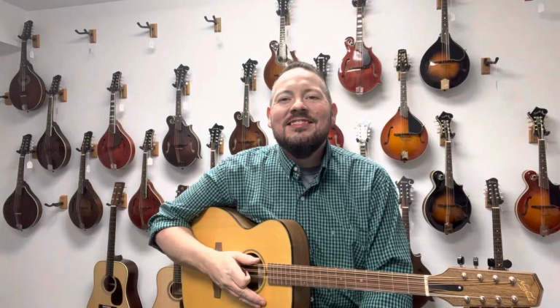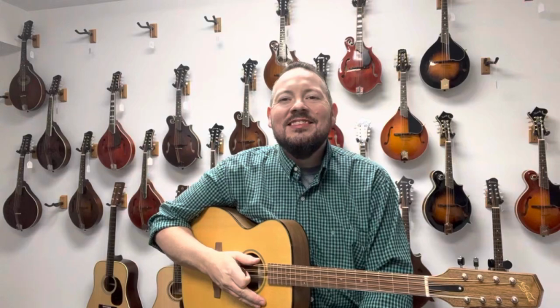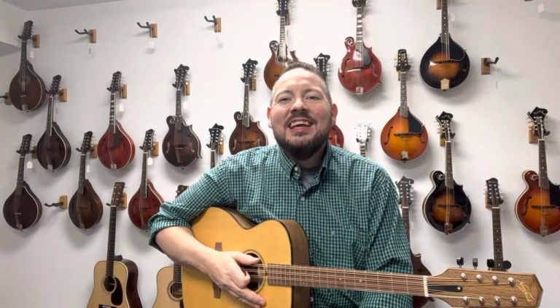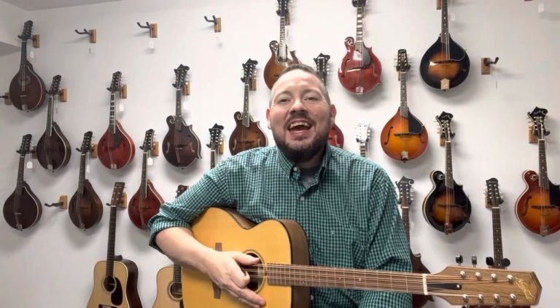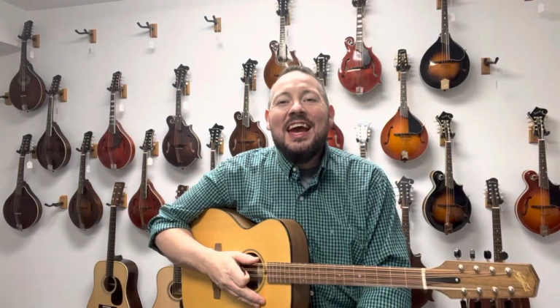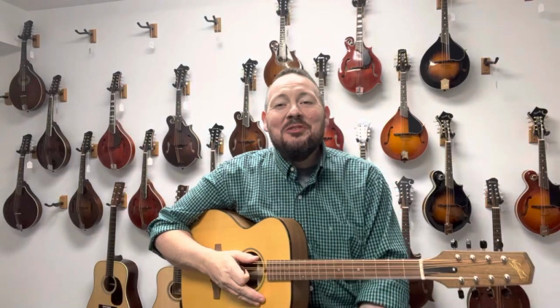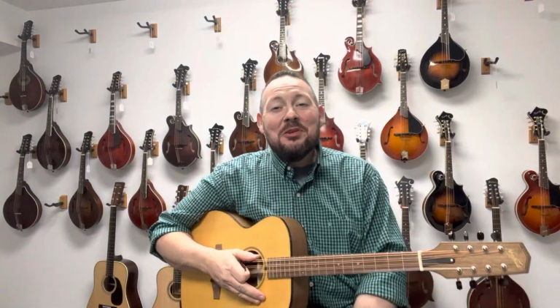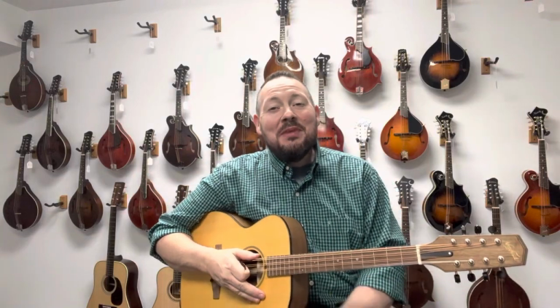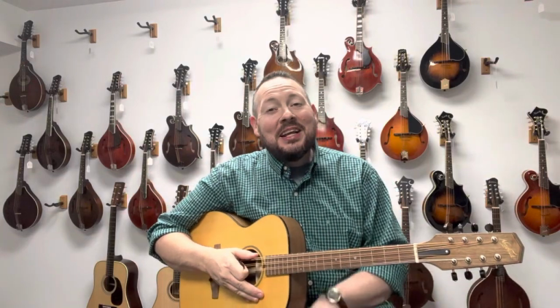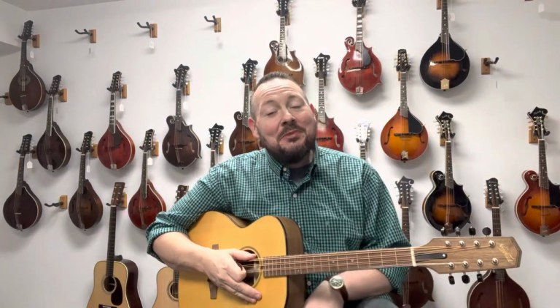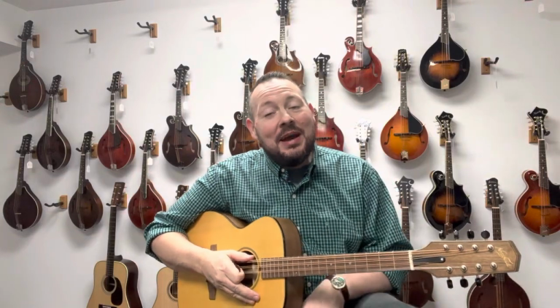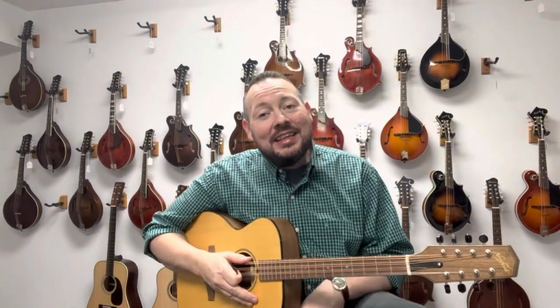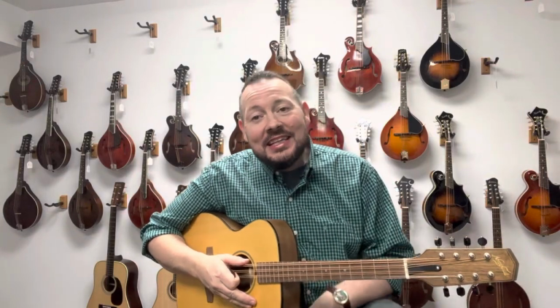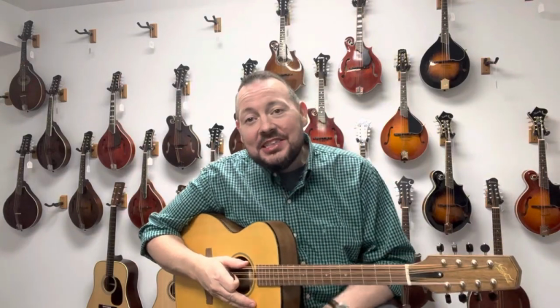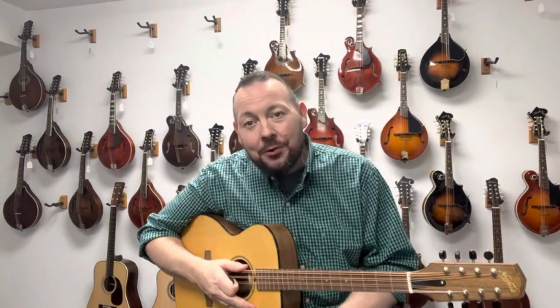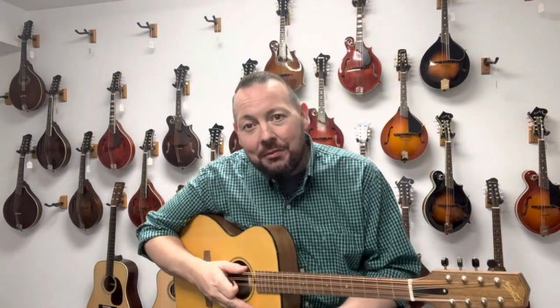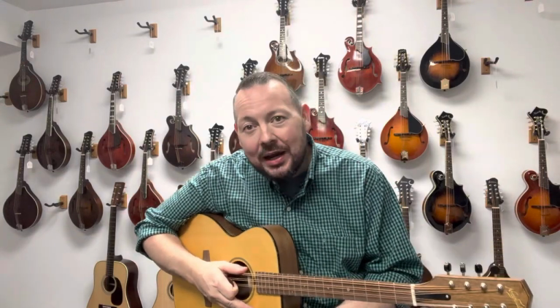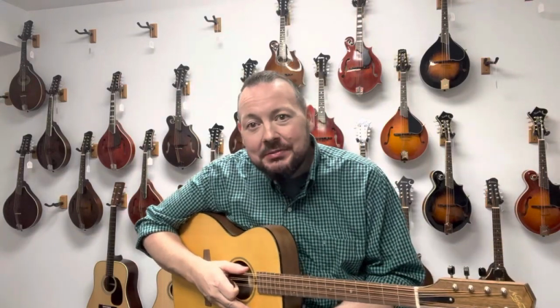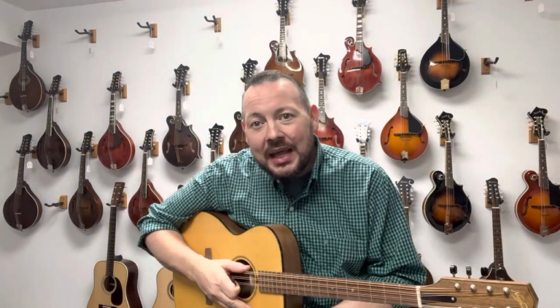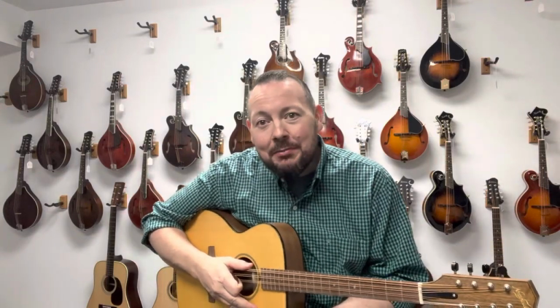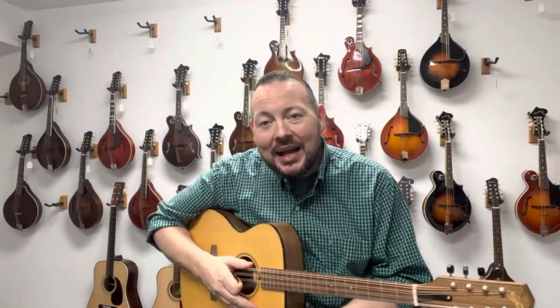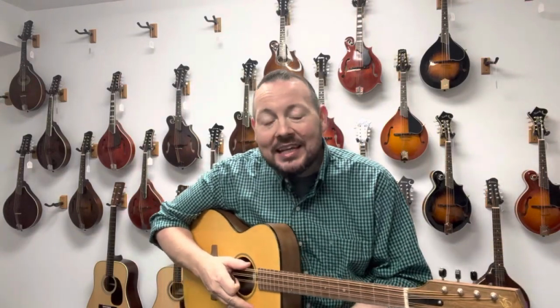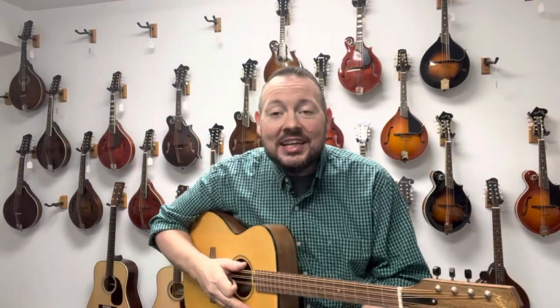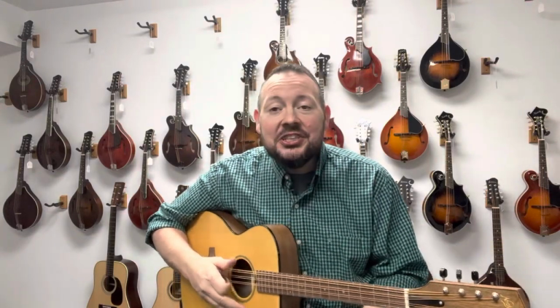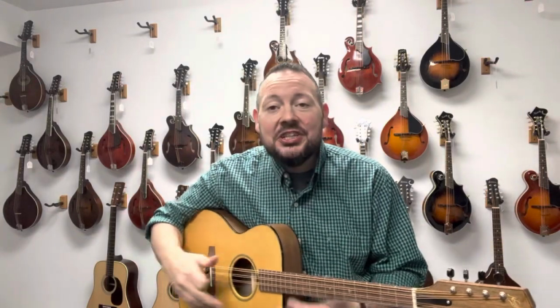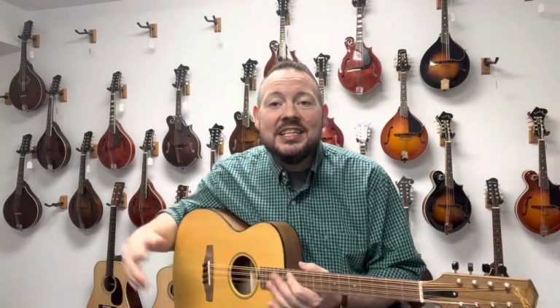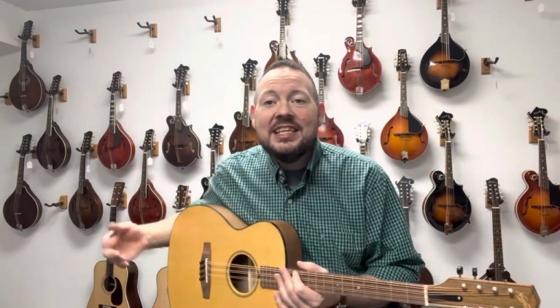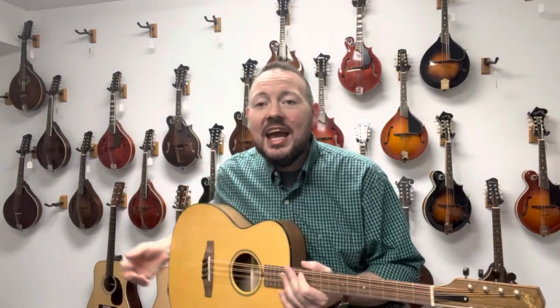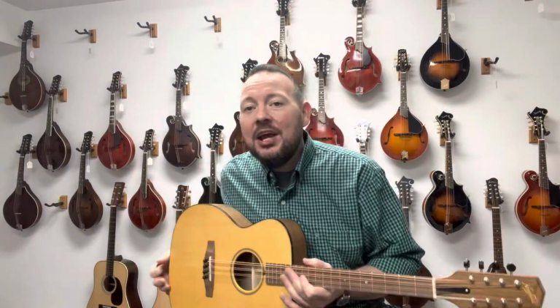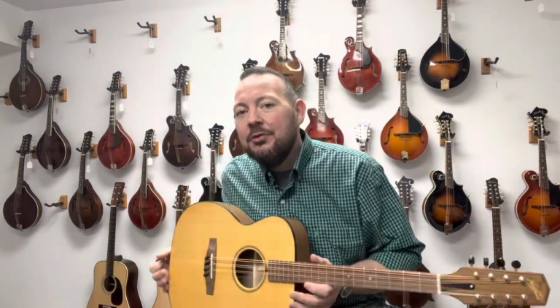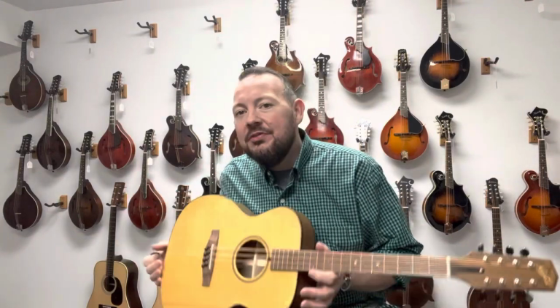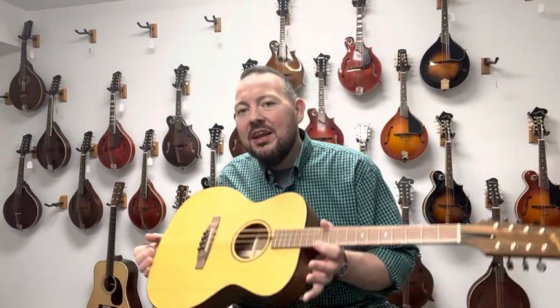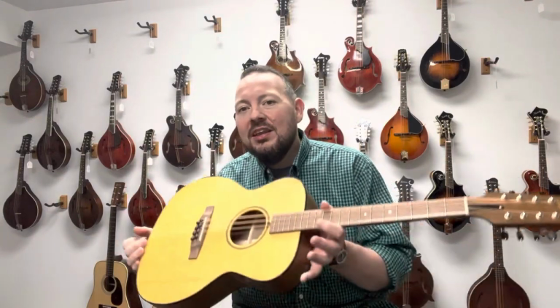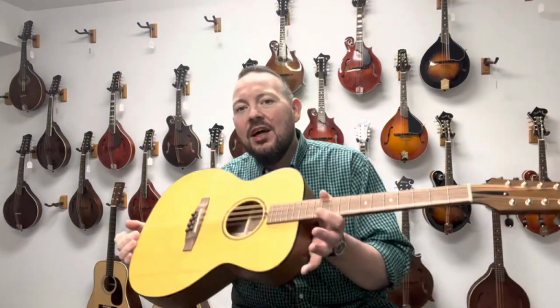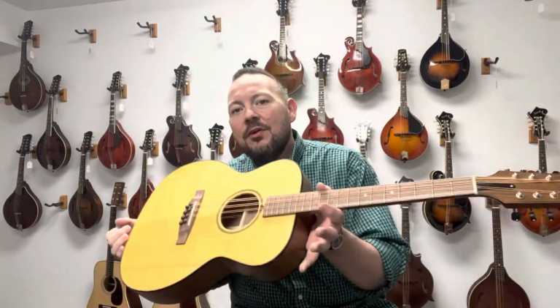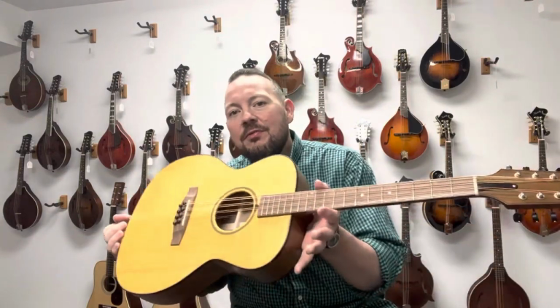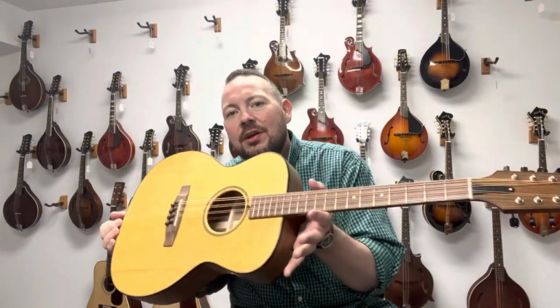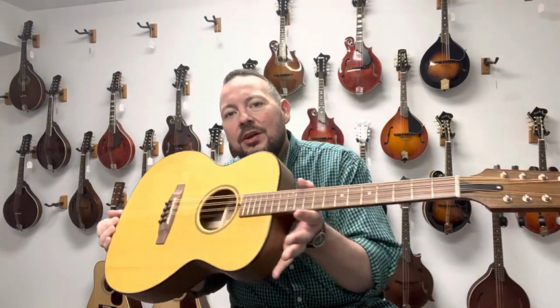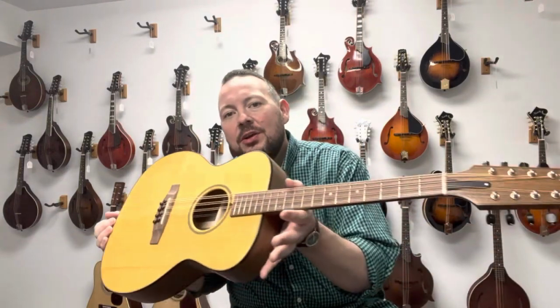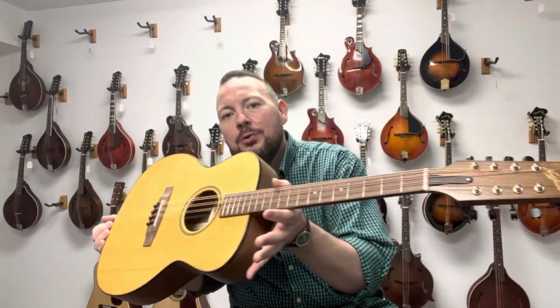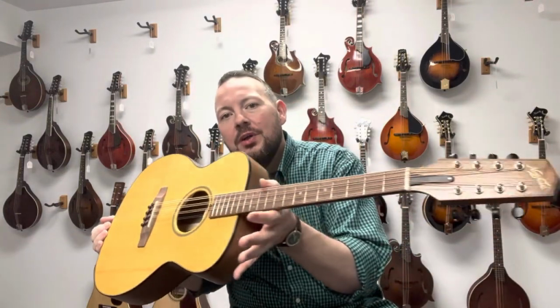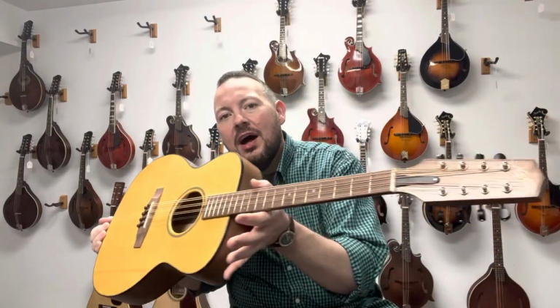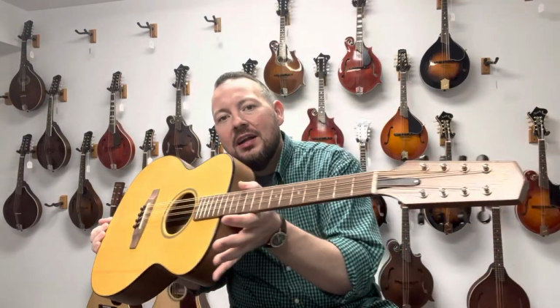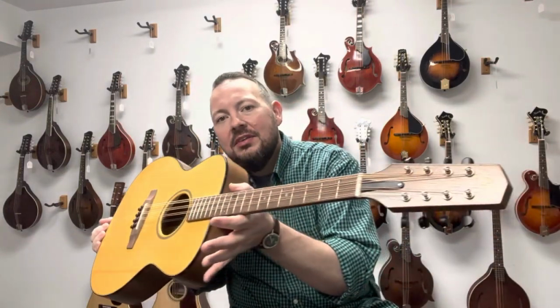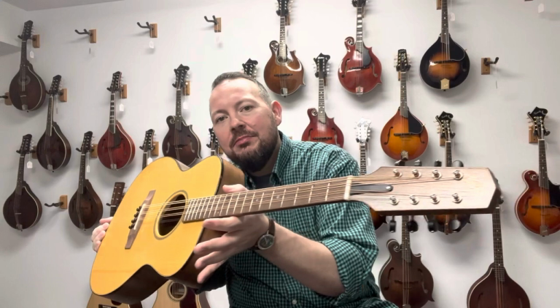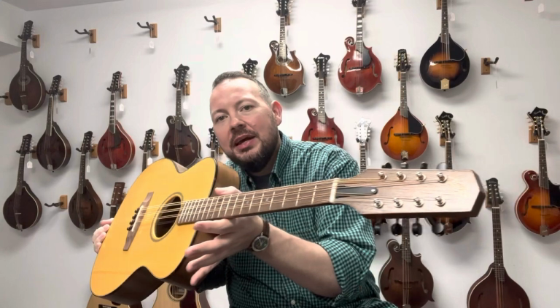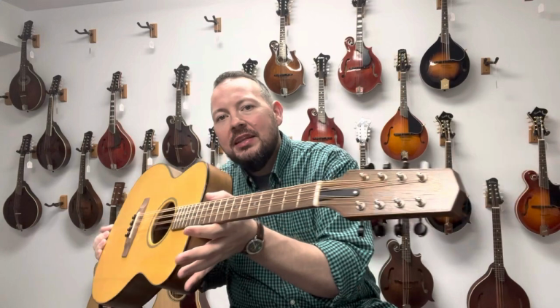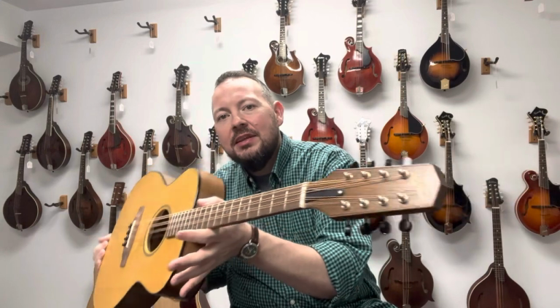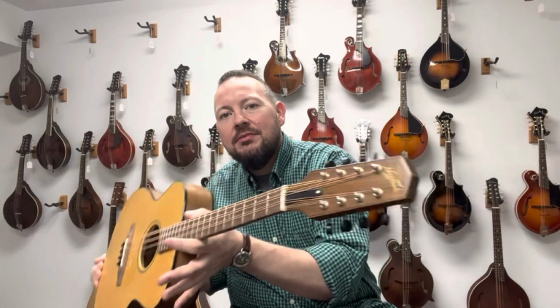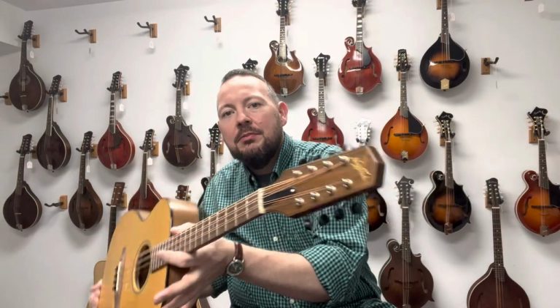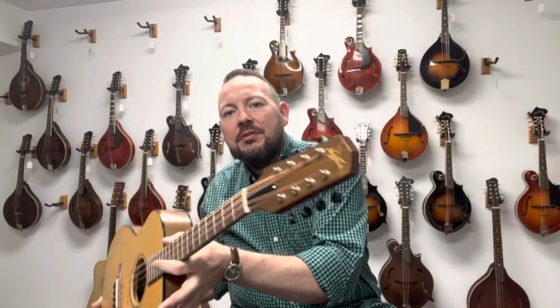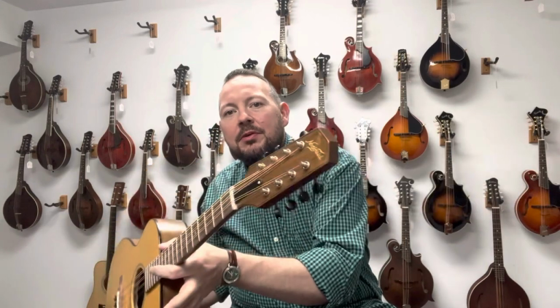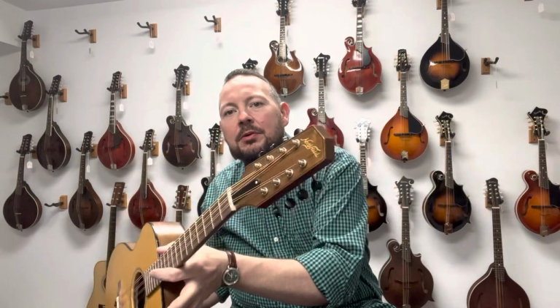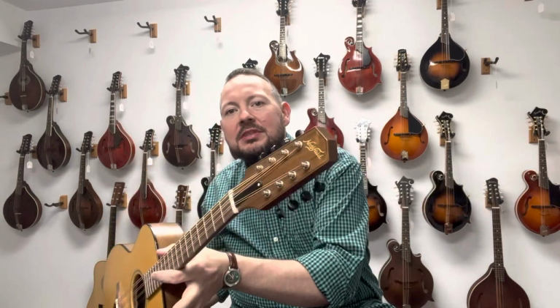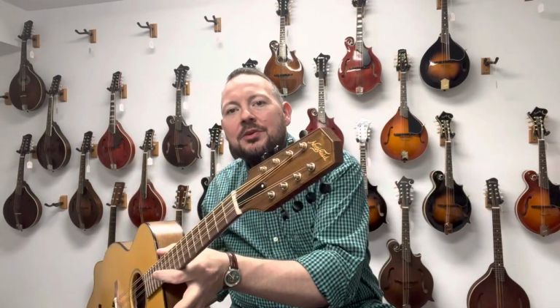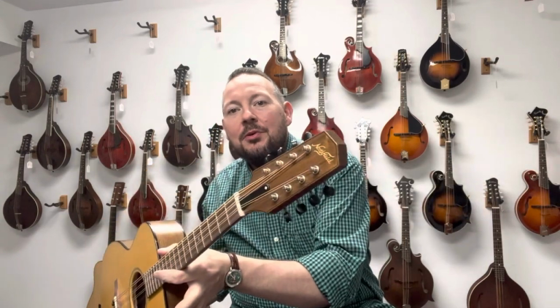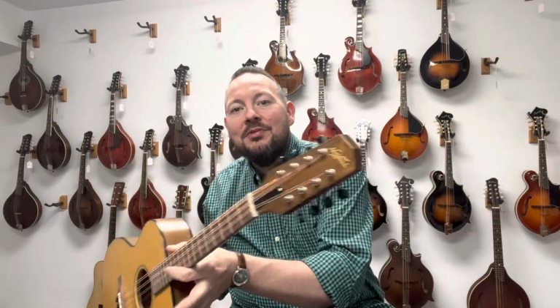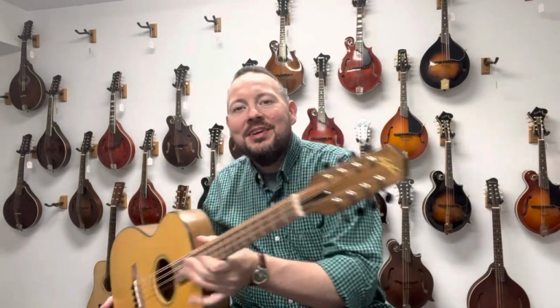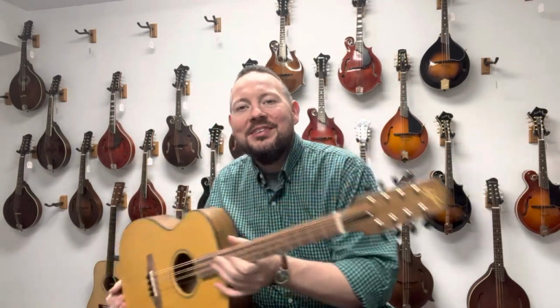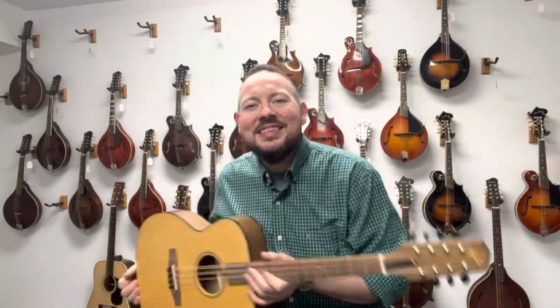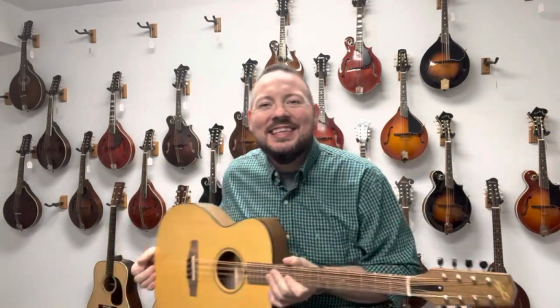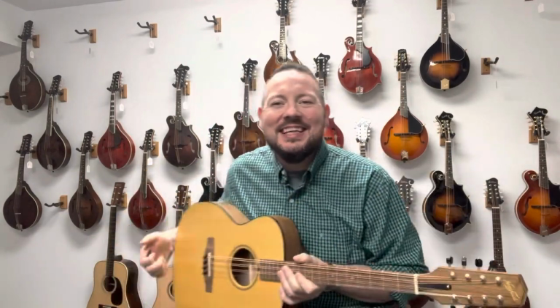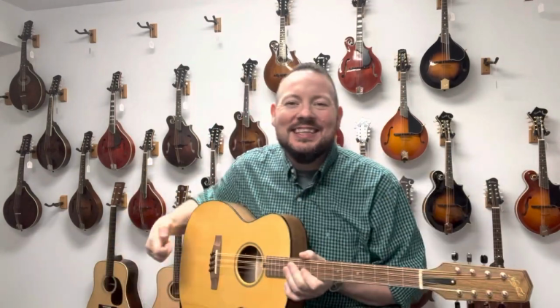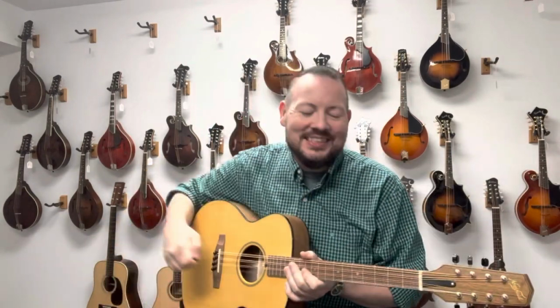Hey, welcome back to the Mandolin Store. My name is Adam McIntosh and today we've got another very cool octave mandolin from the folks in North Carolina. Let's take a listen.